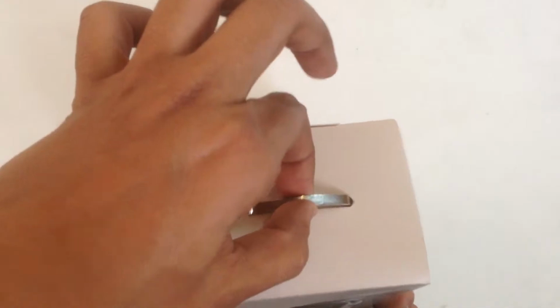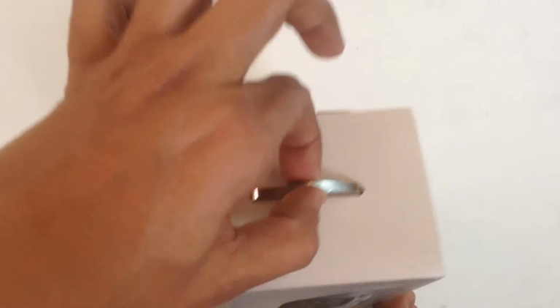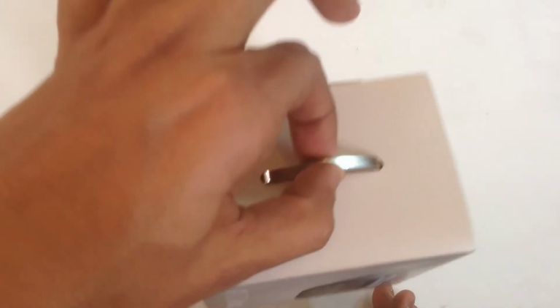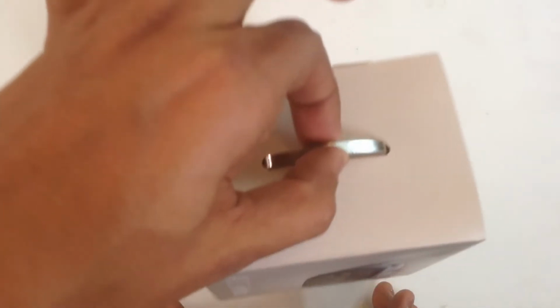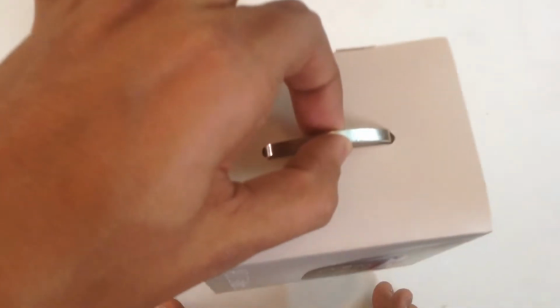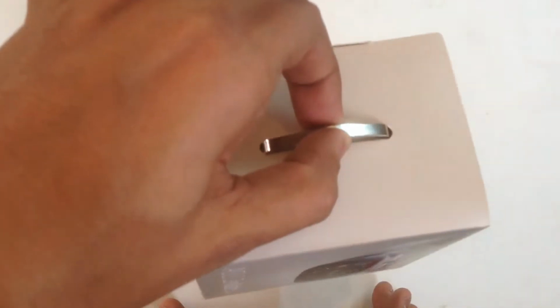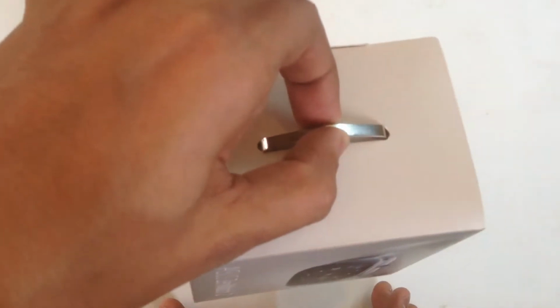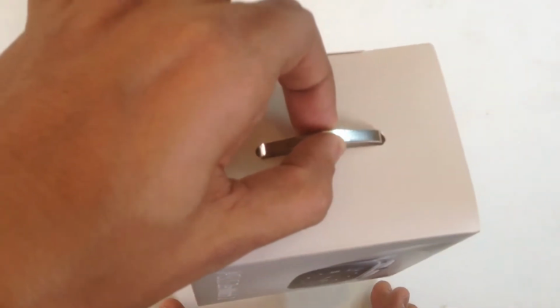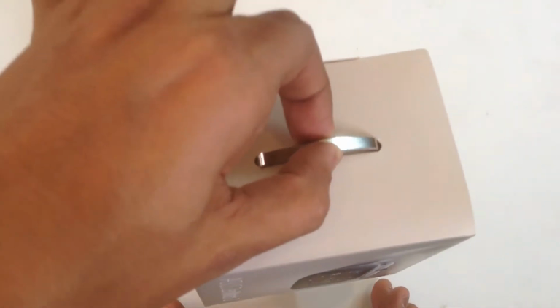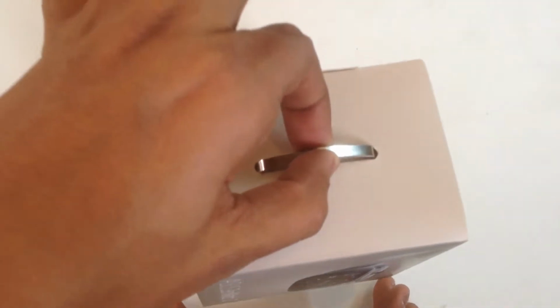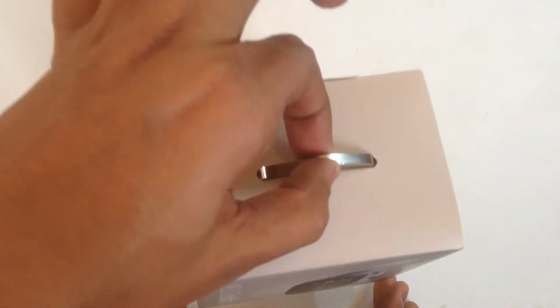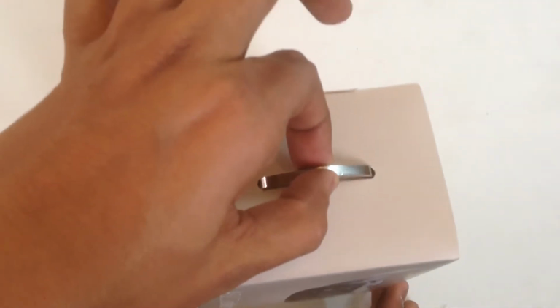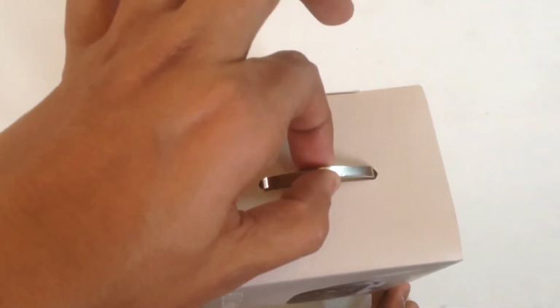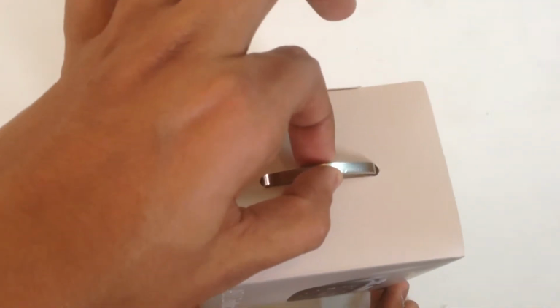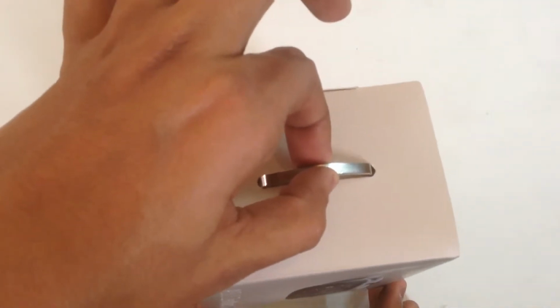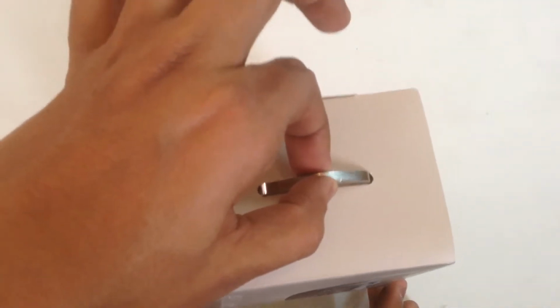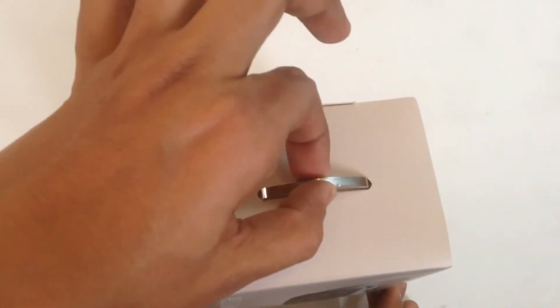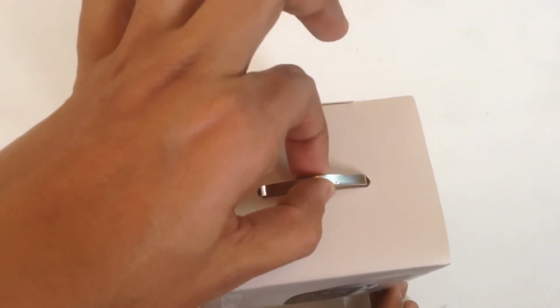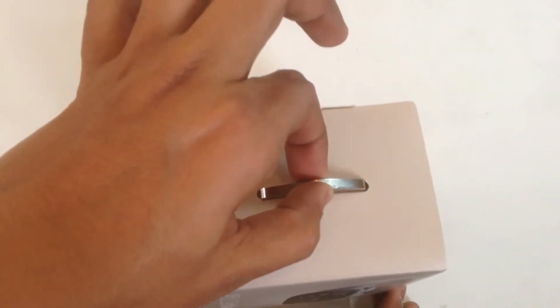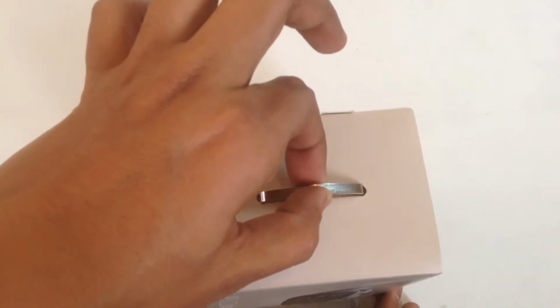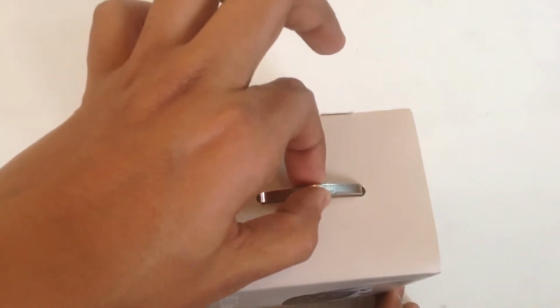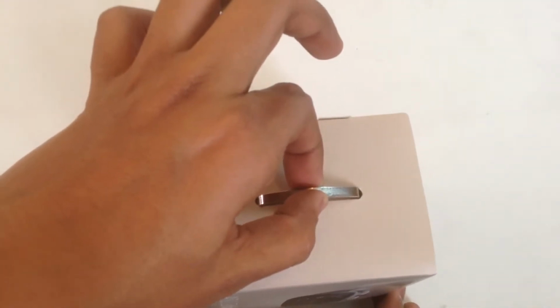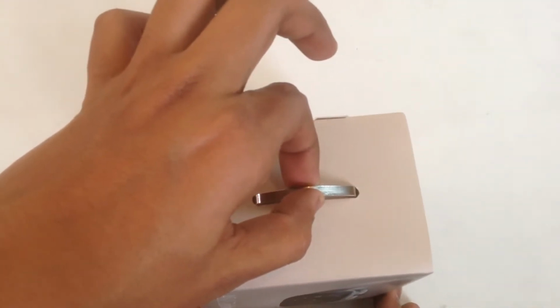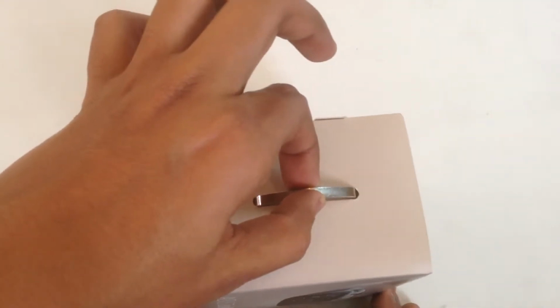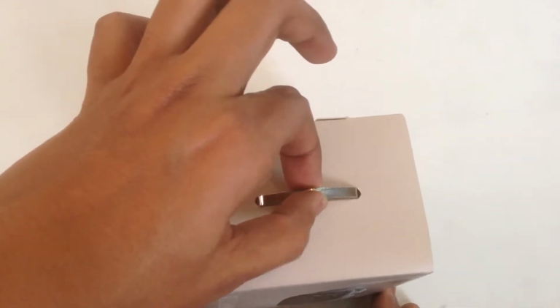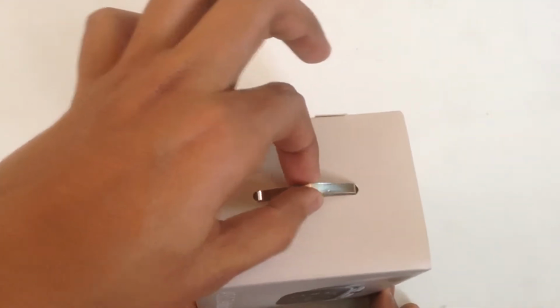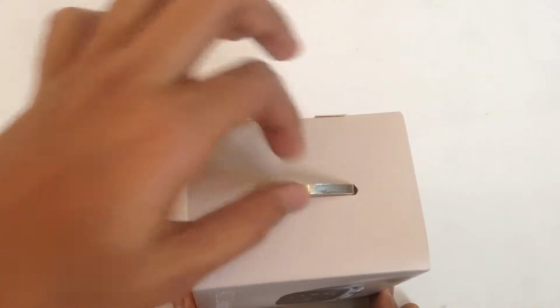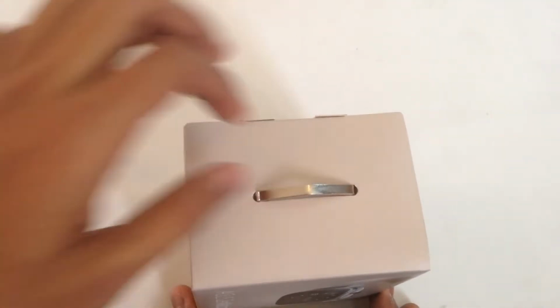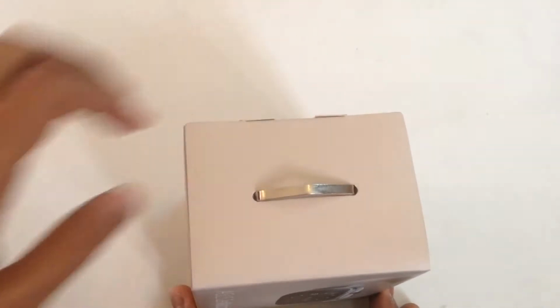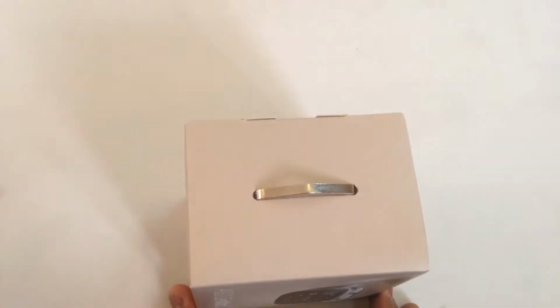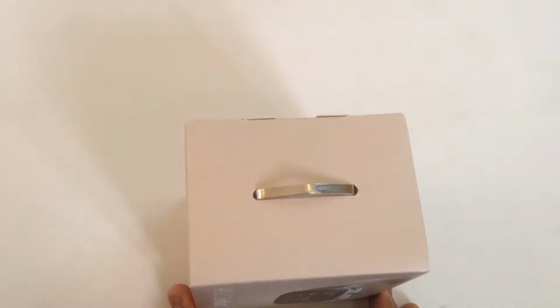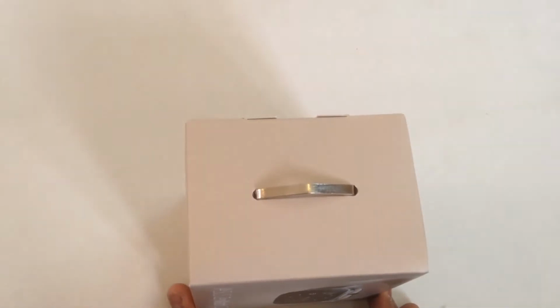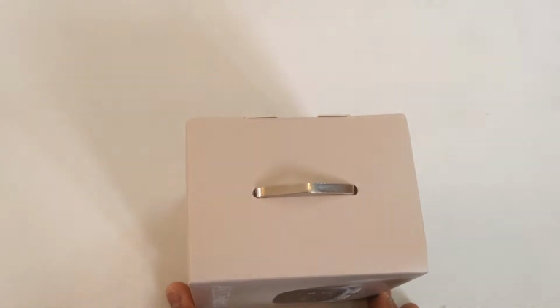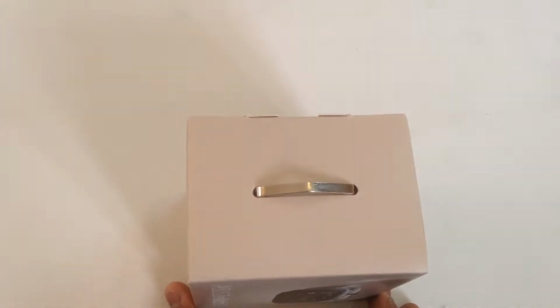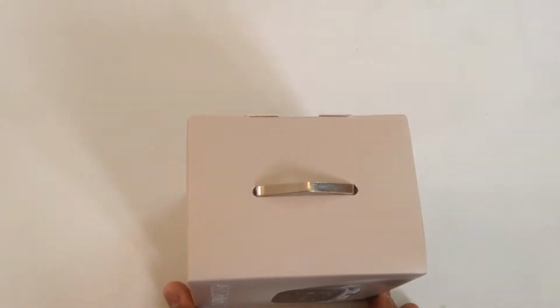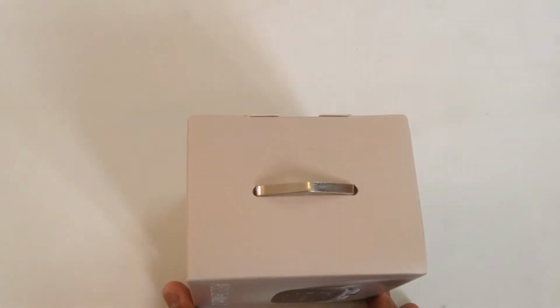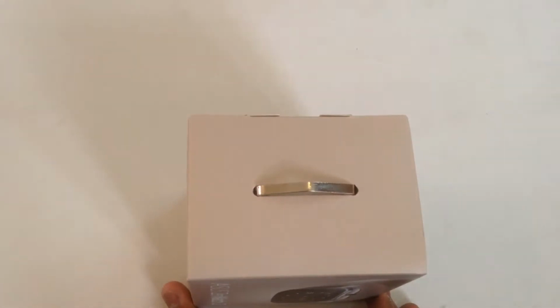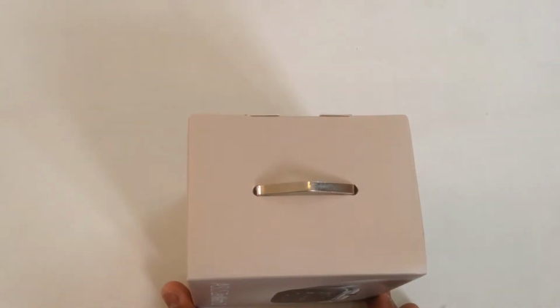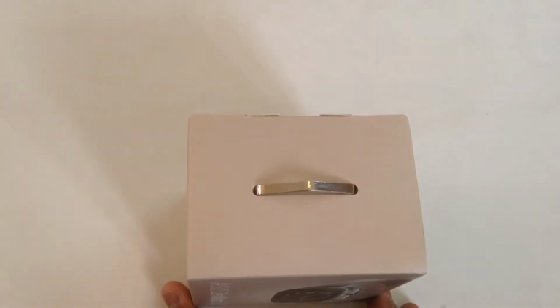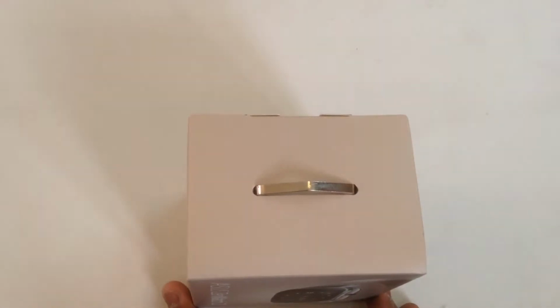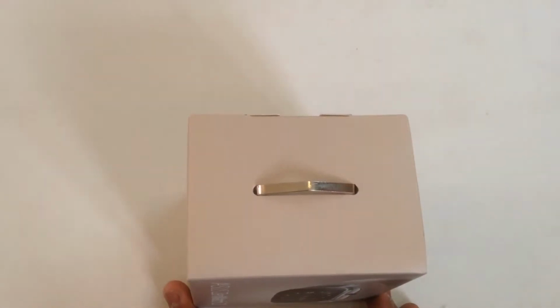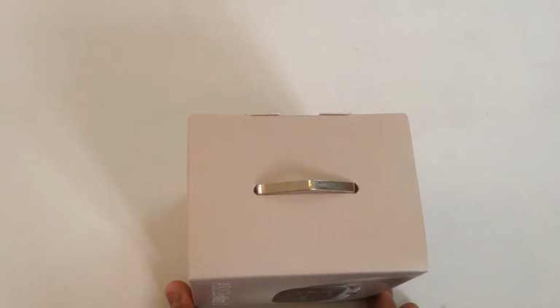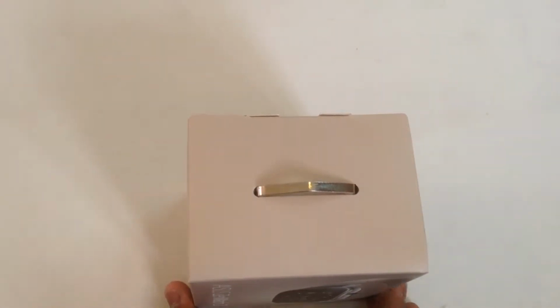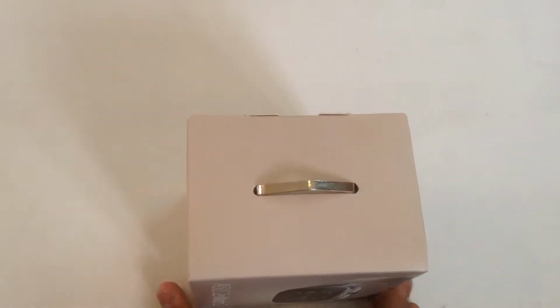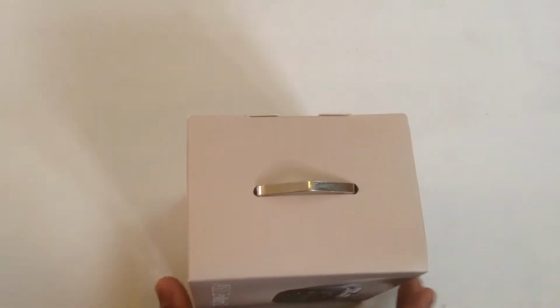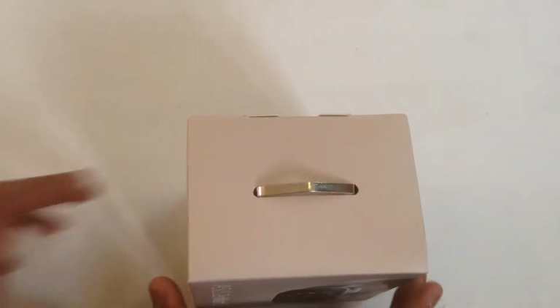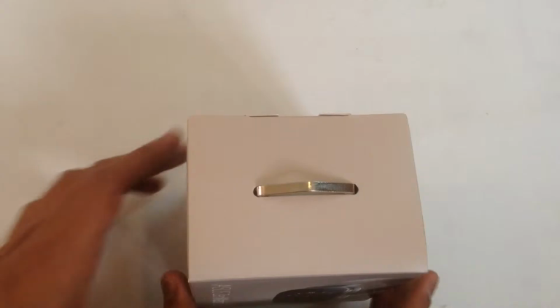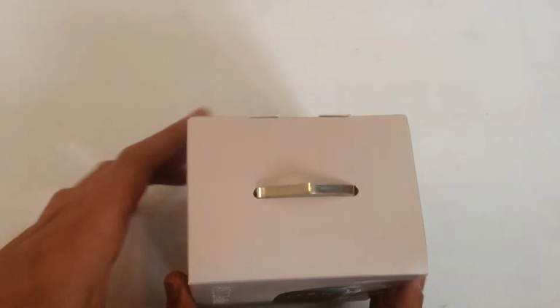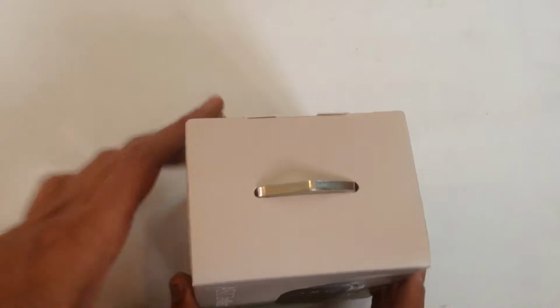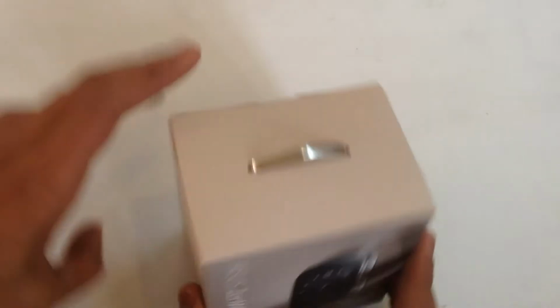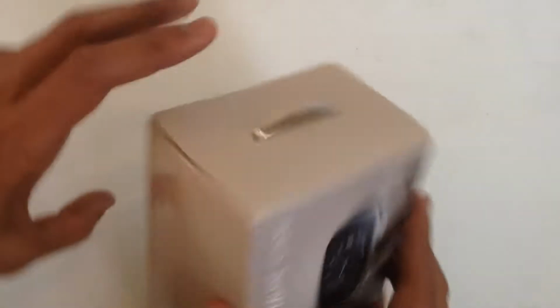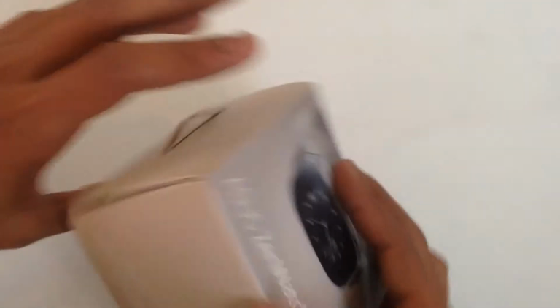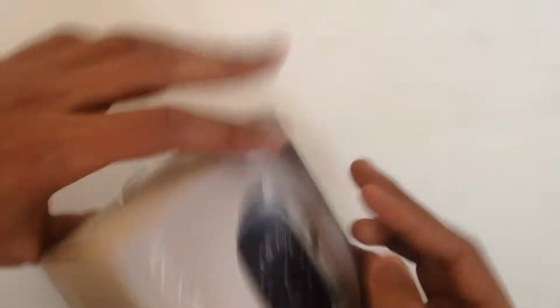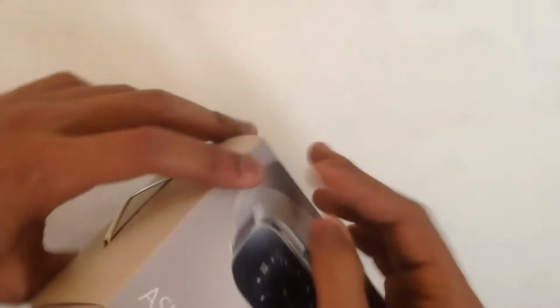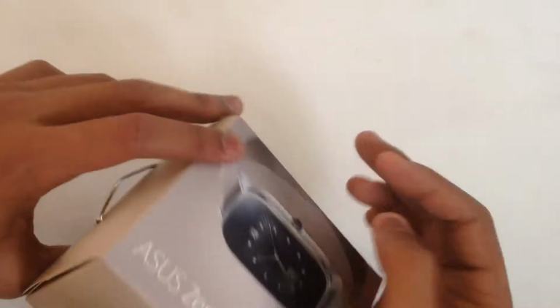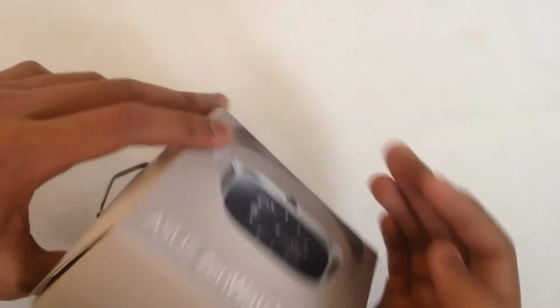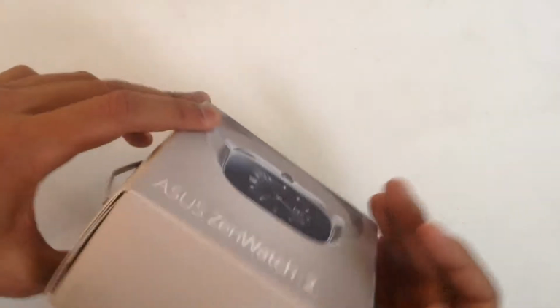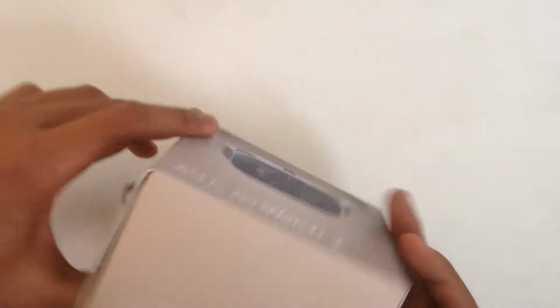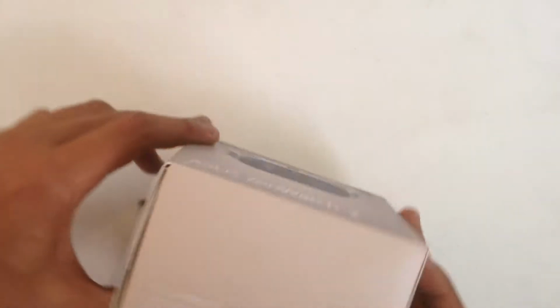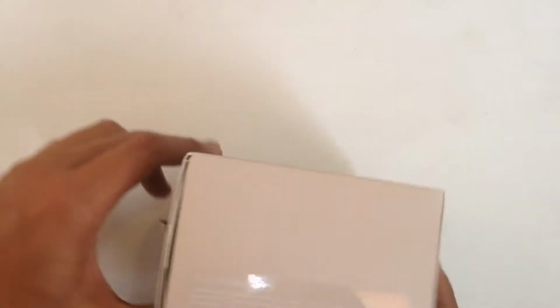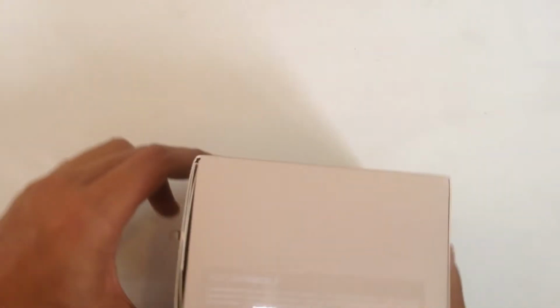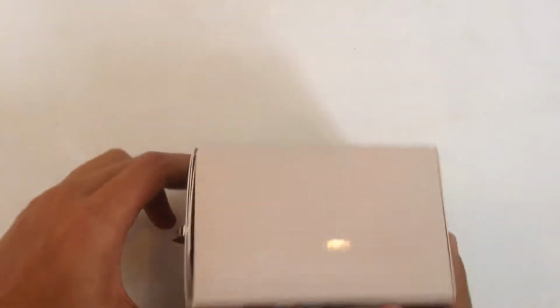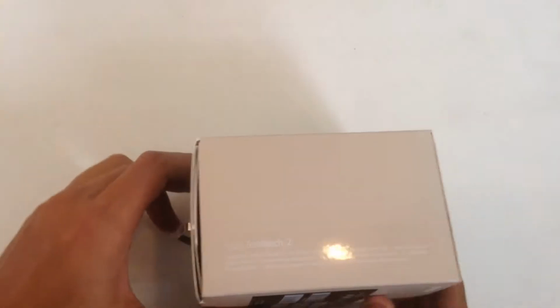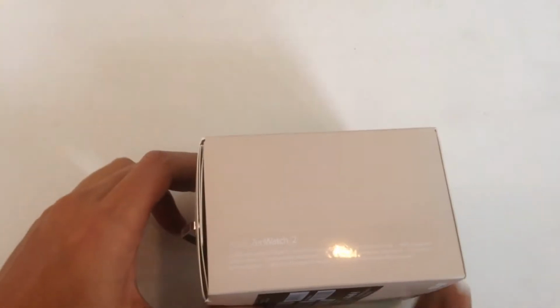The box itself is very stylish. It surely looks very premium. The handle above the box has a nice feel to it too.